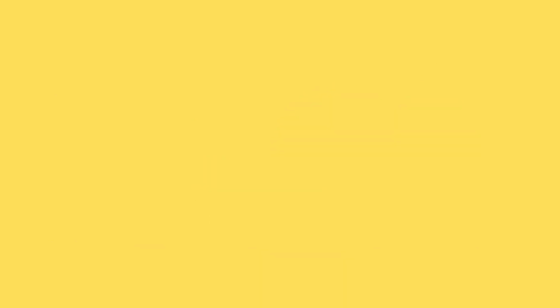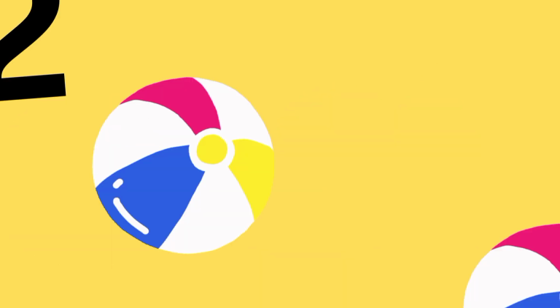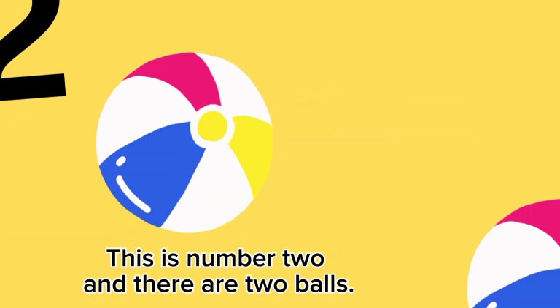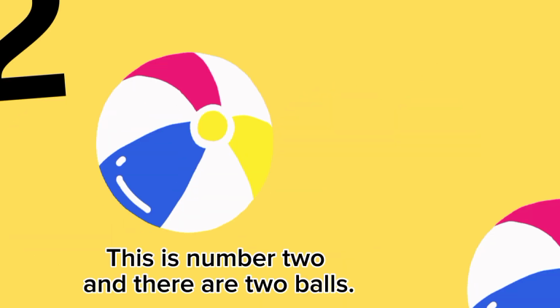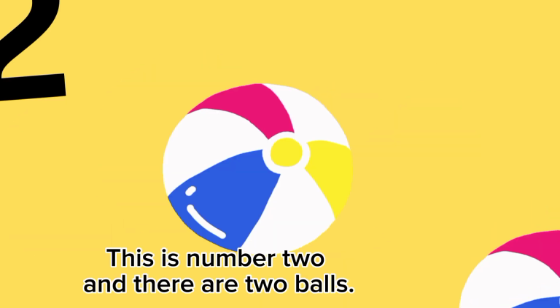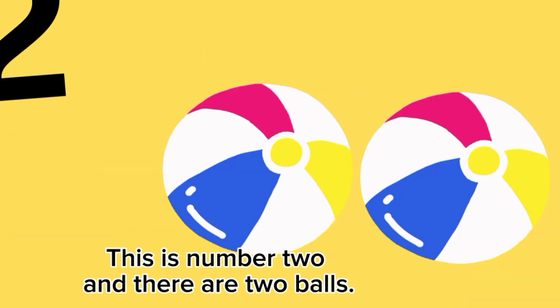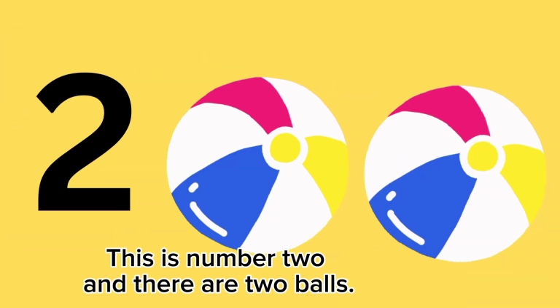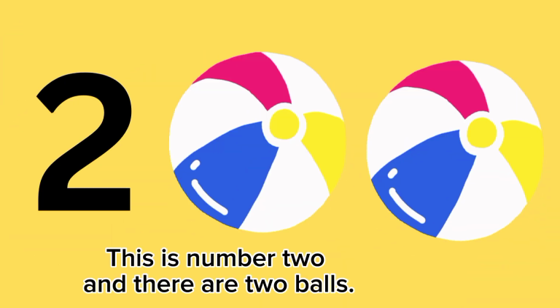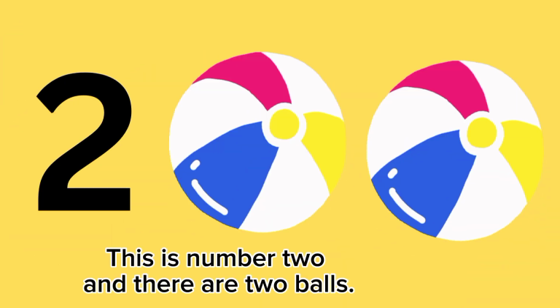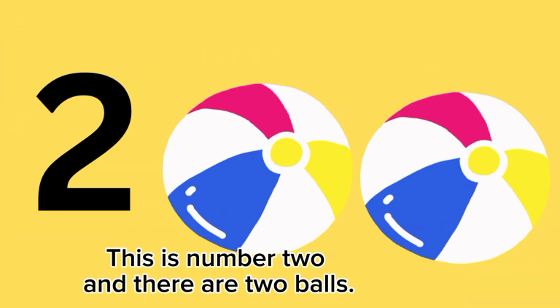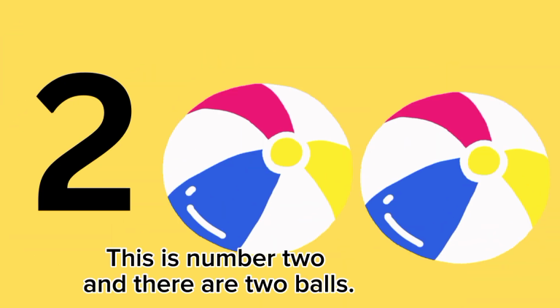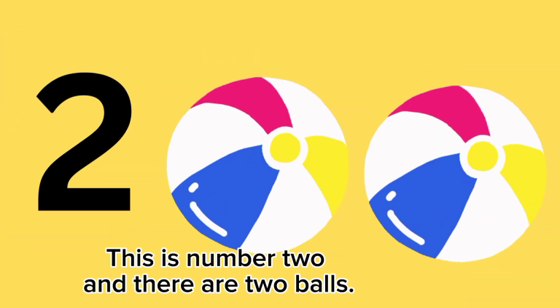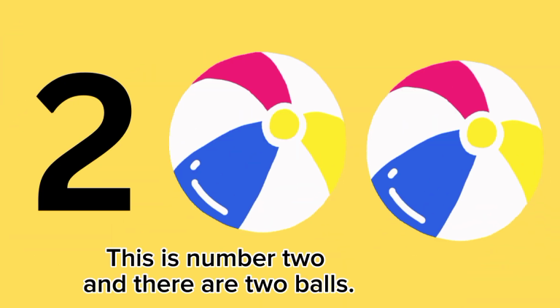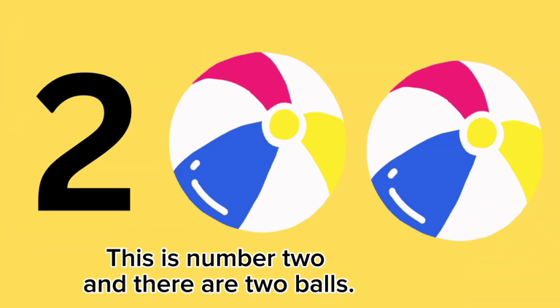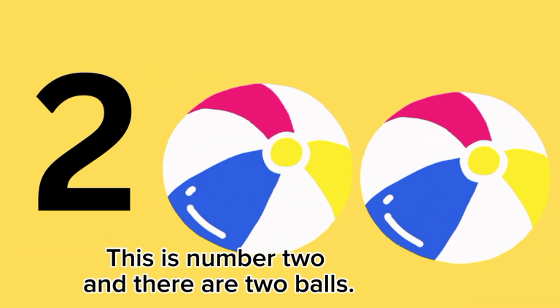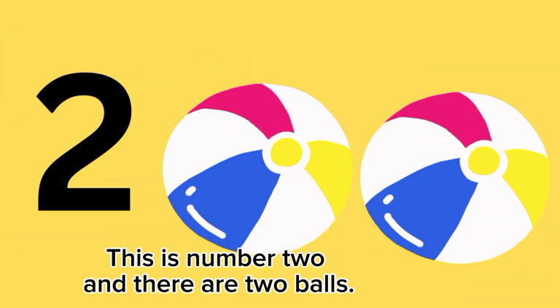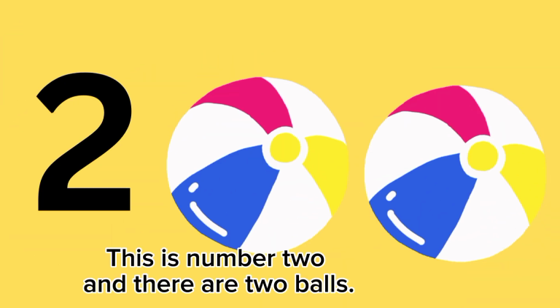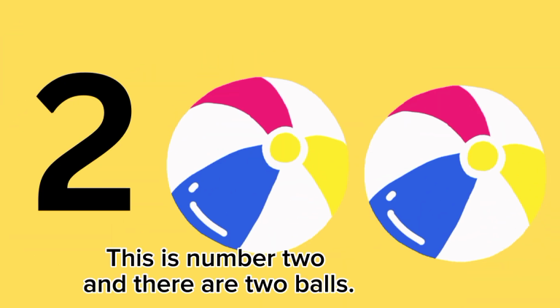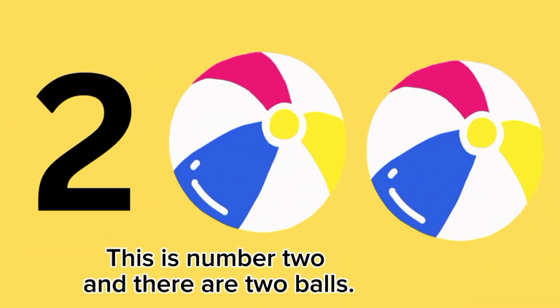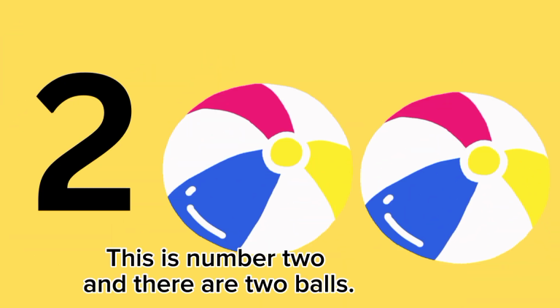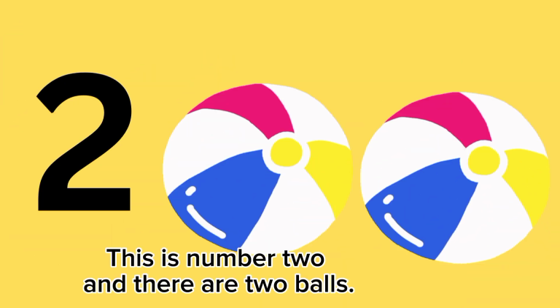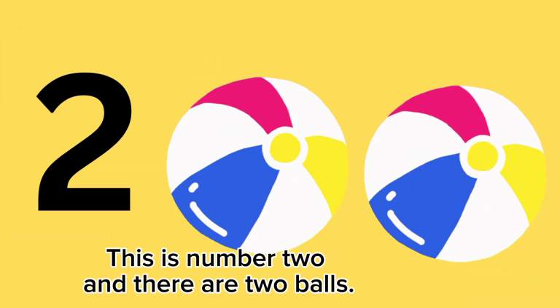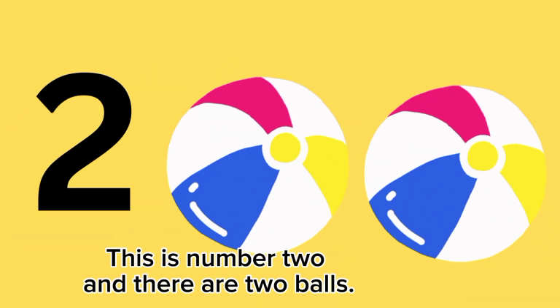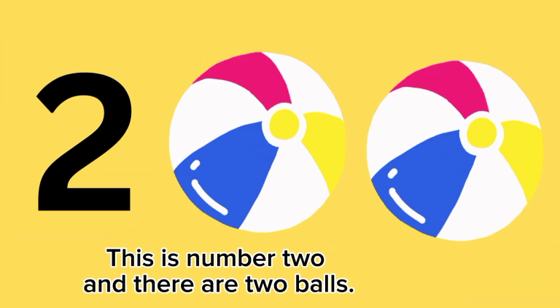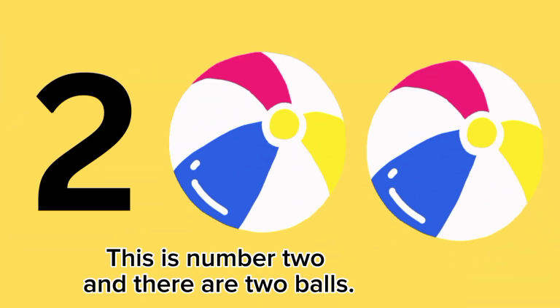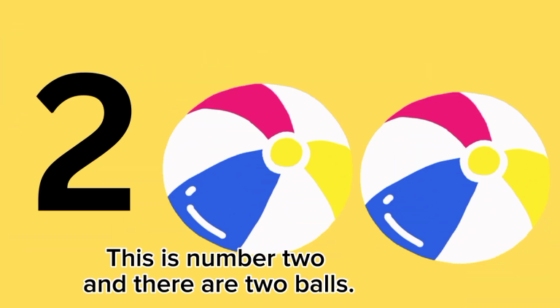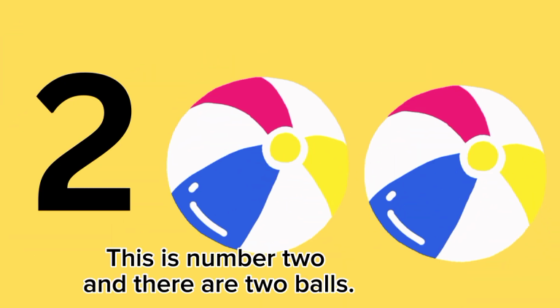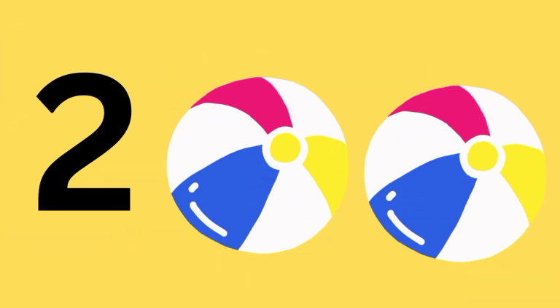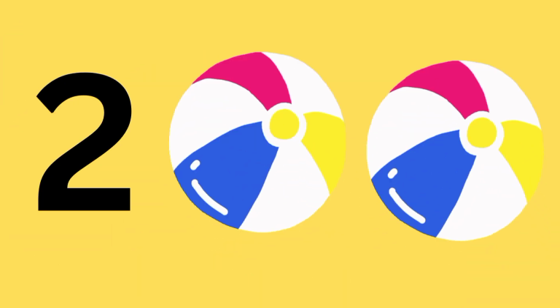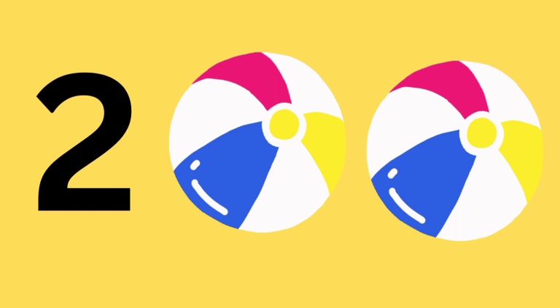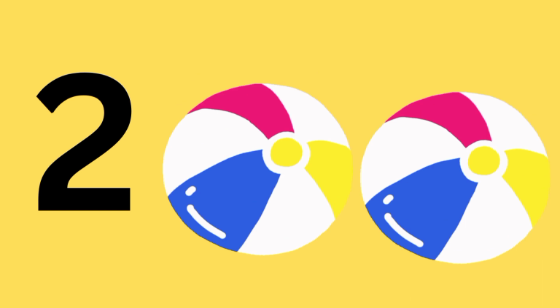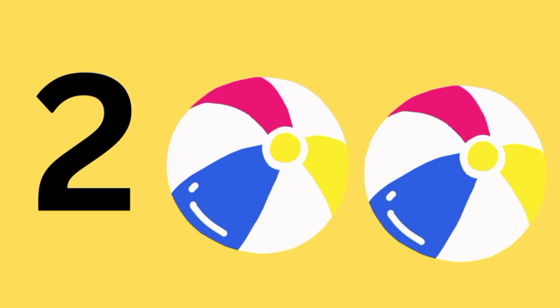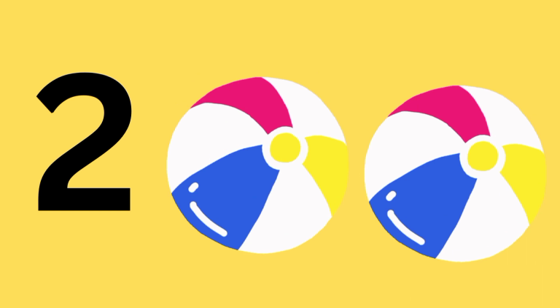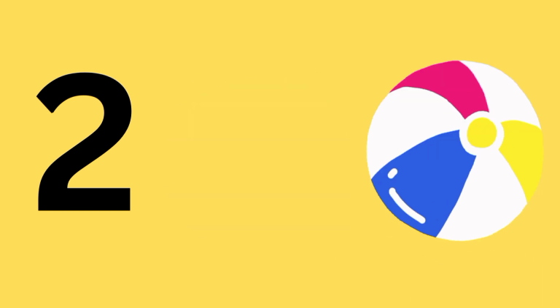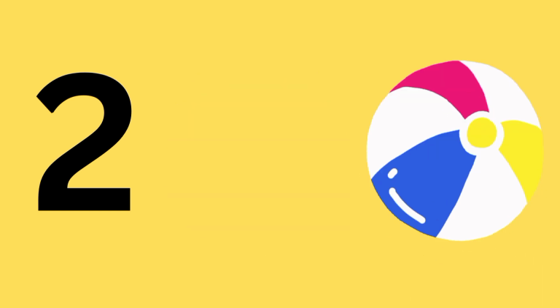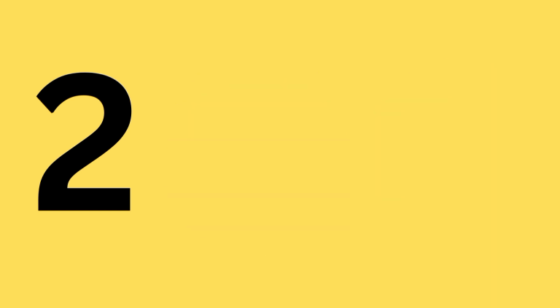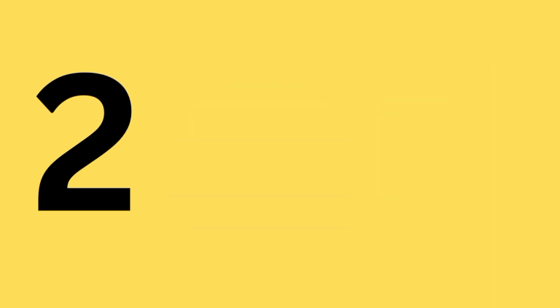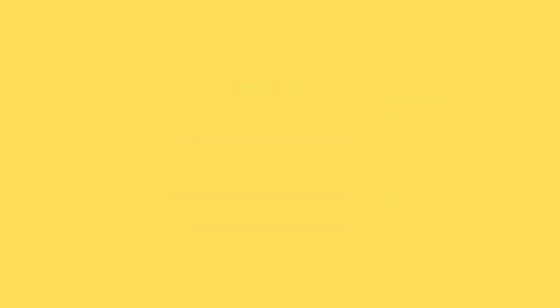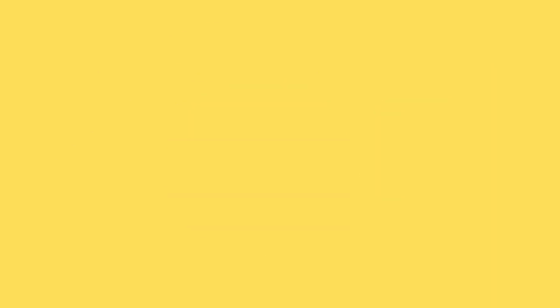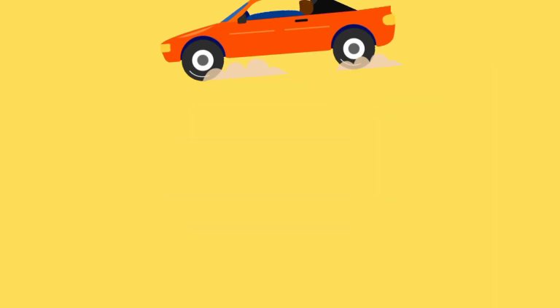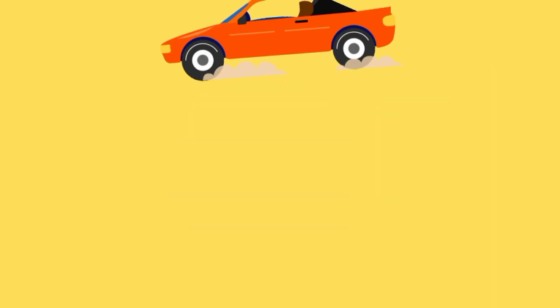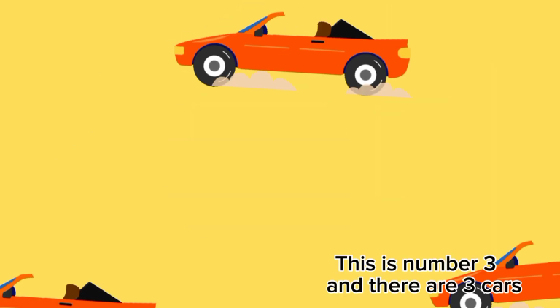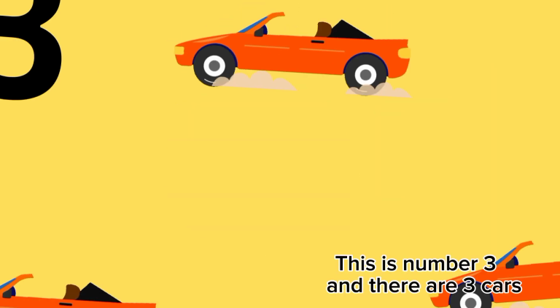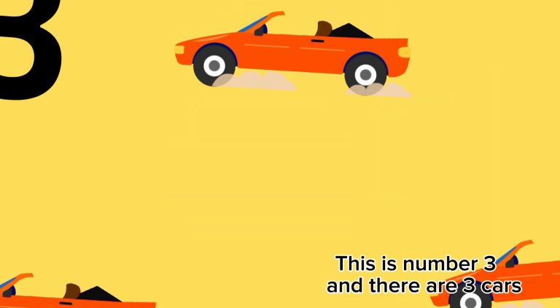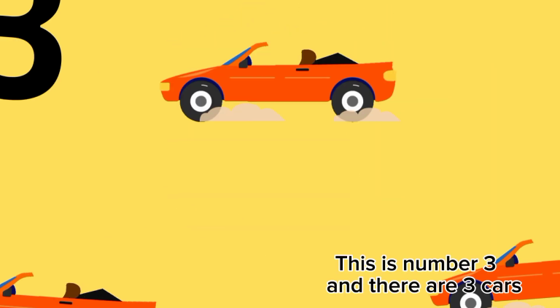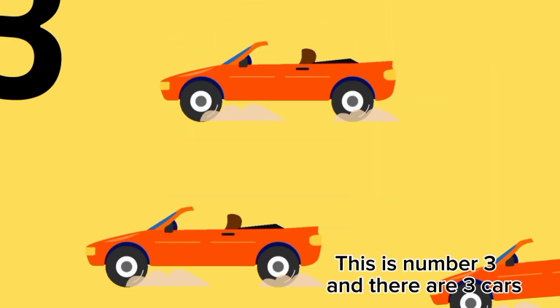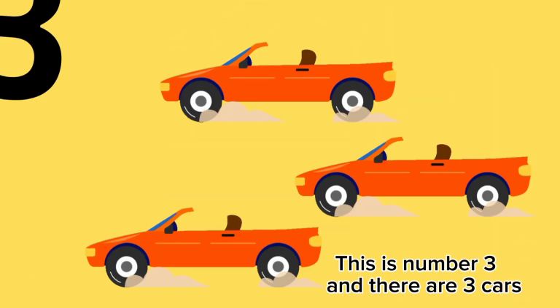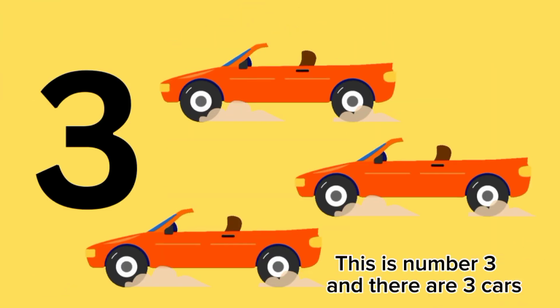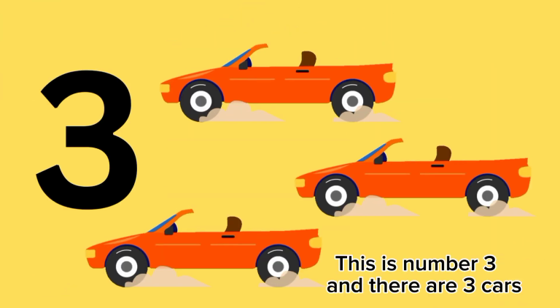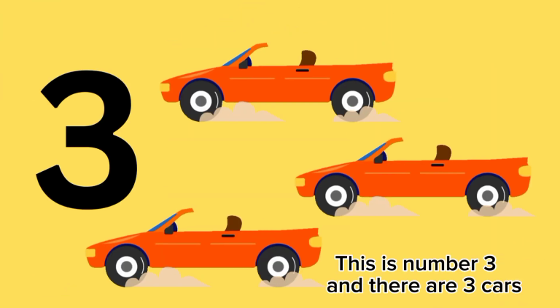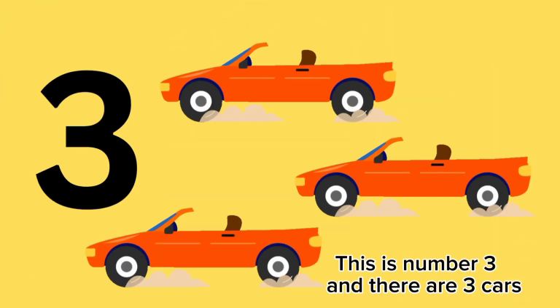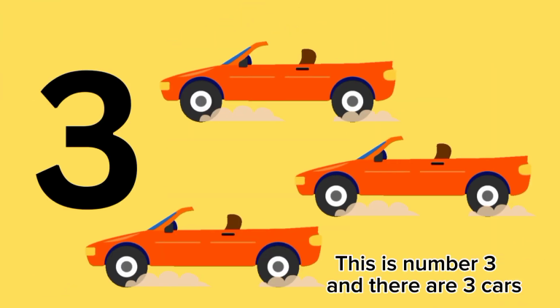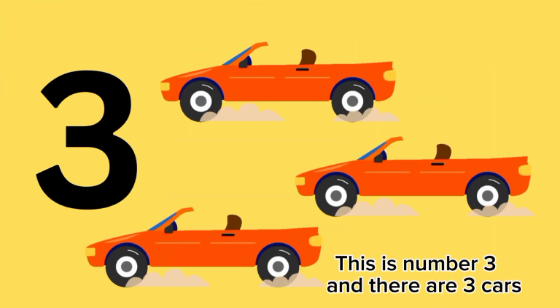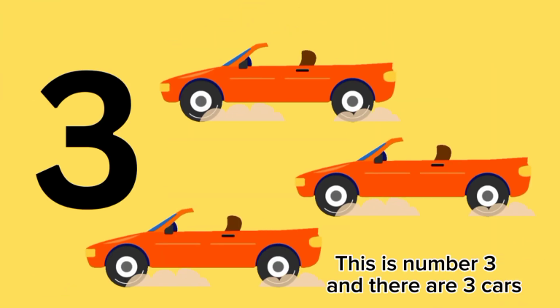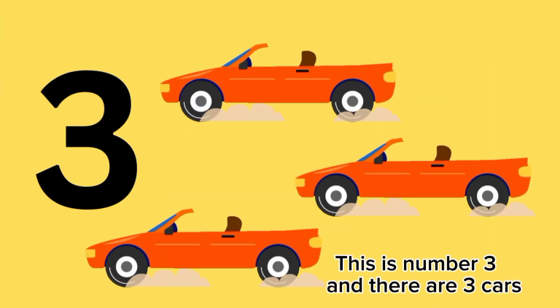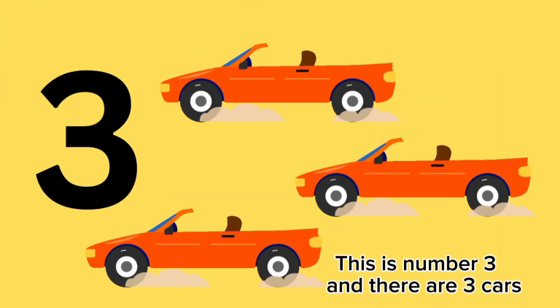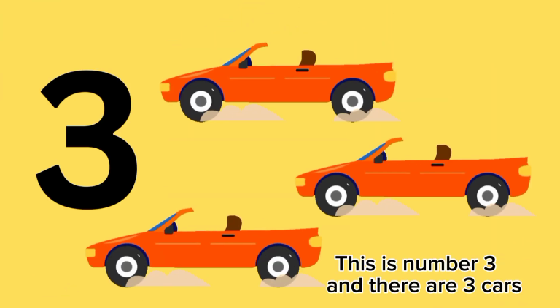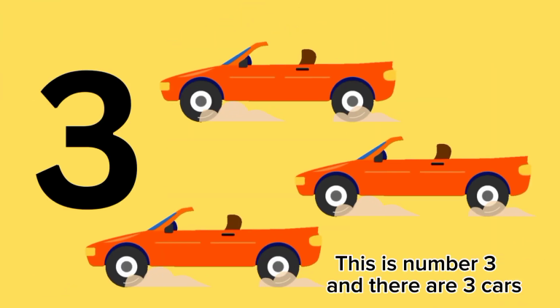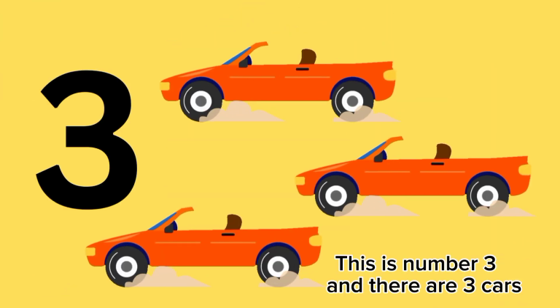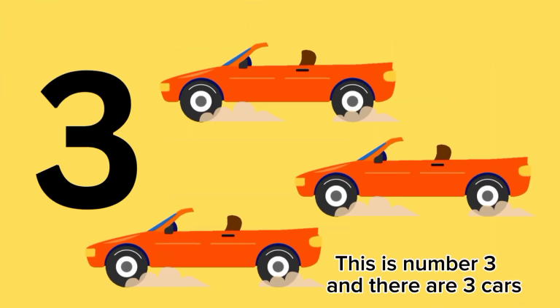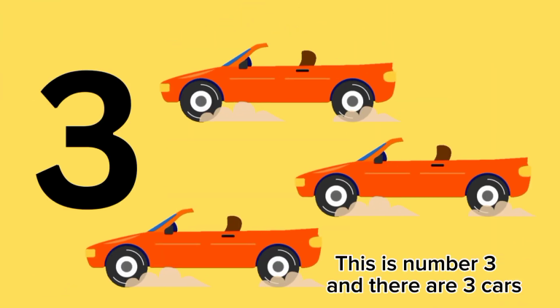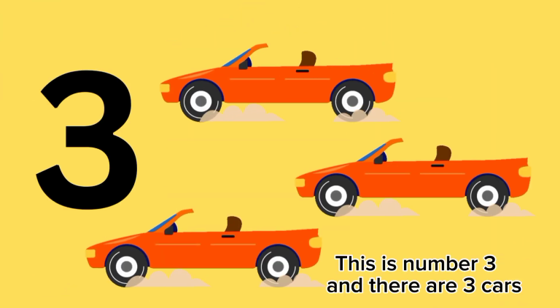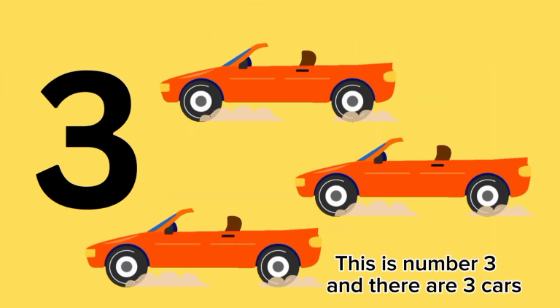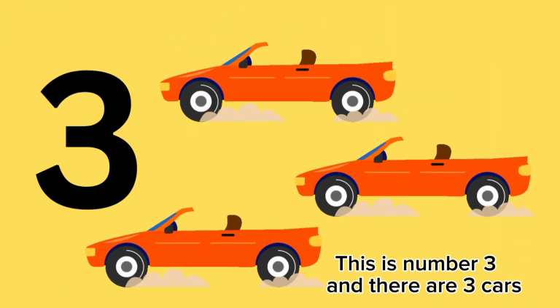This is number two, and there are two balls. This is number three, and there are three cars.